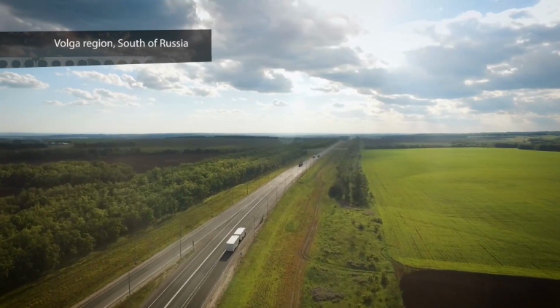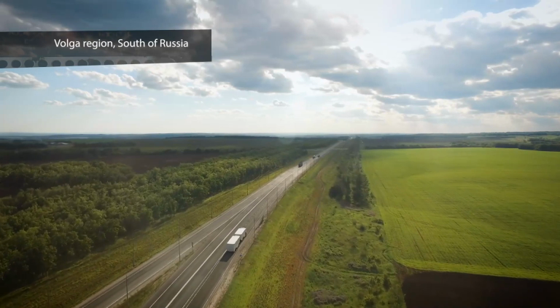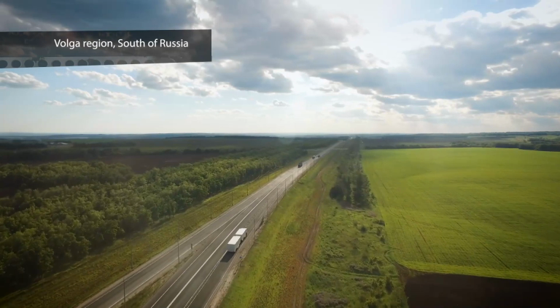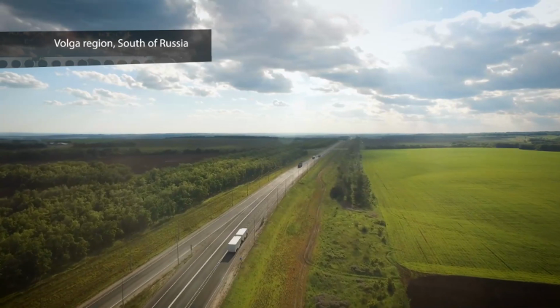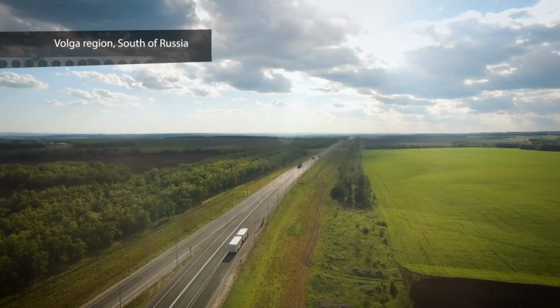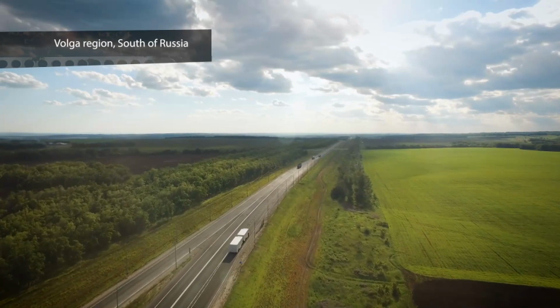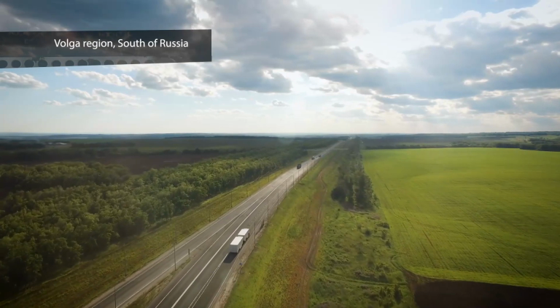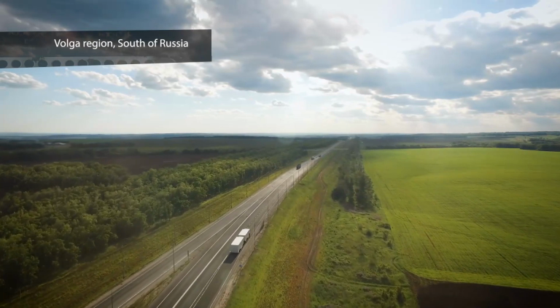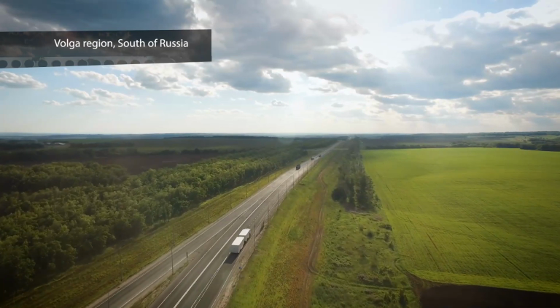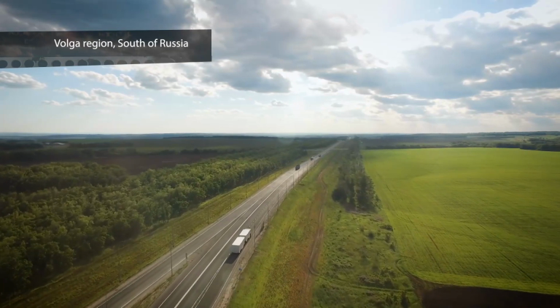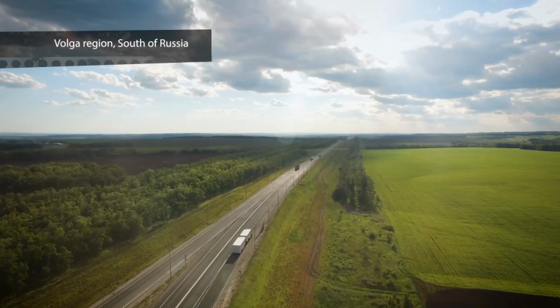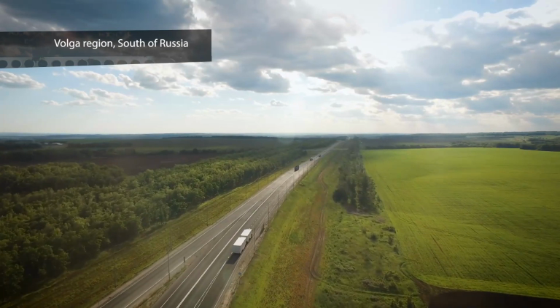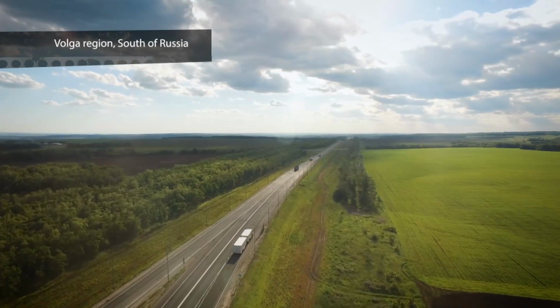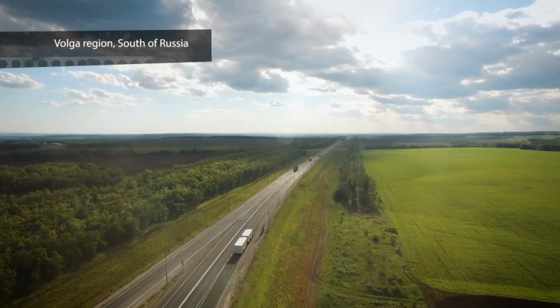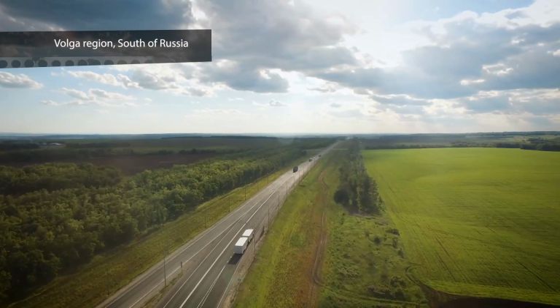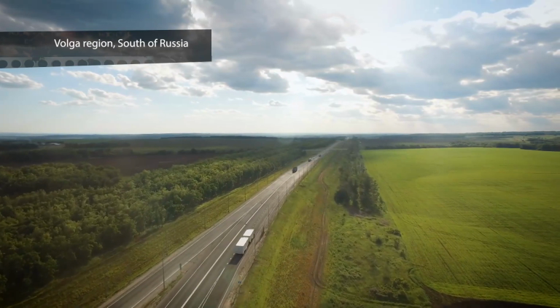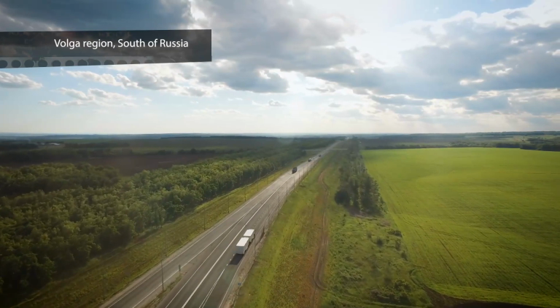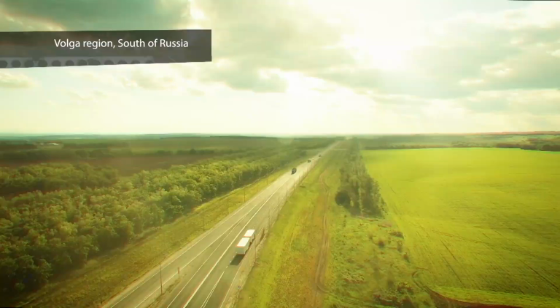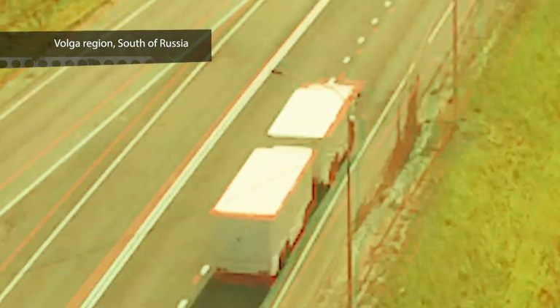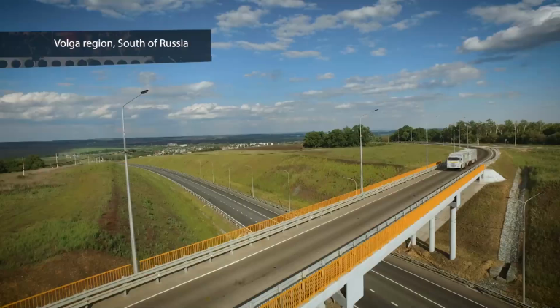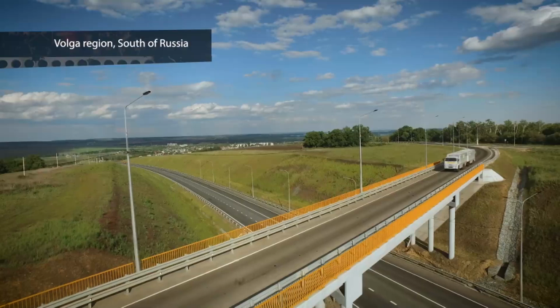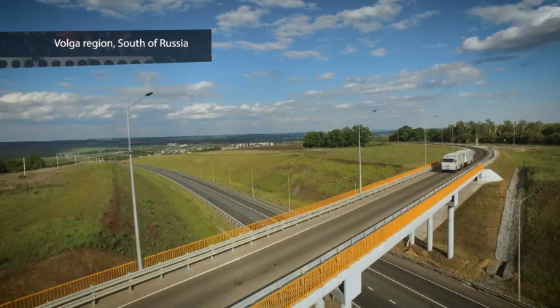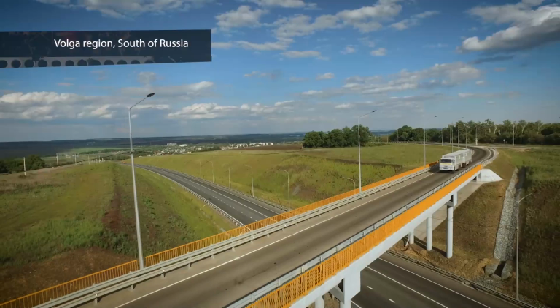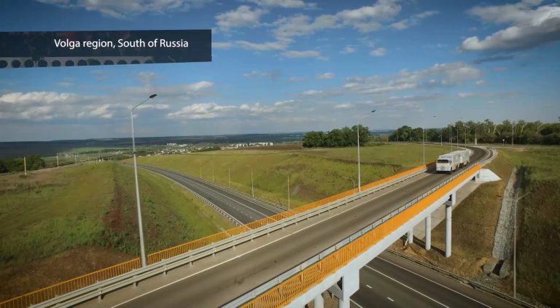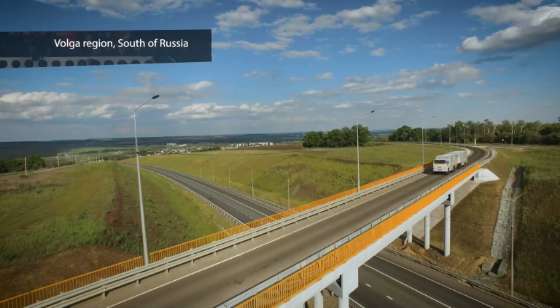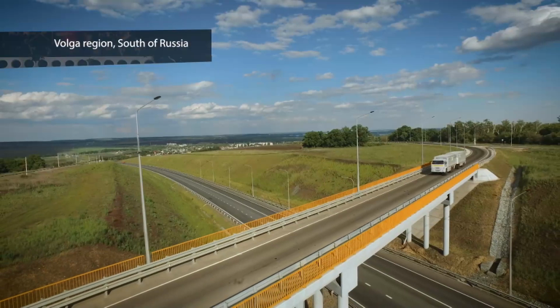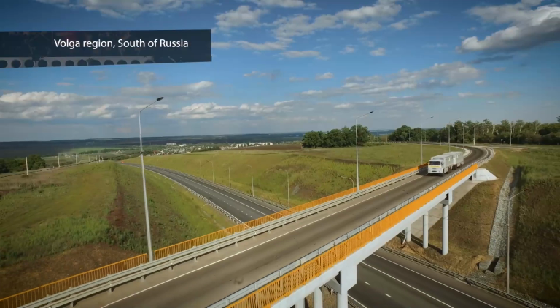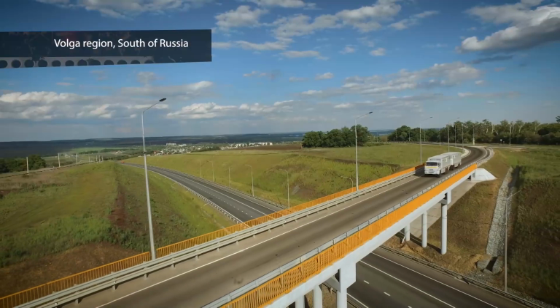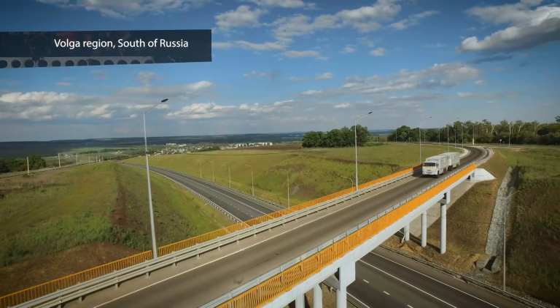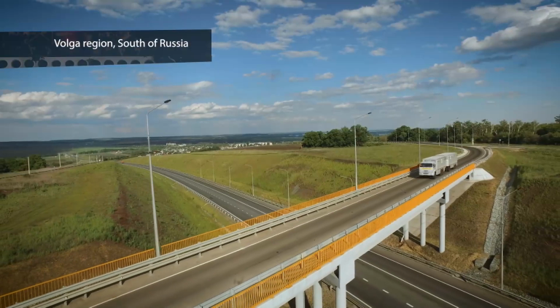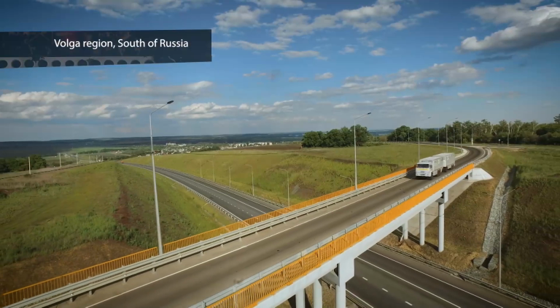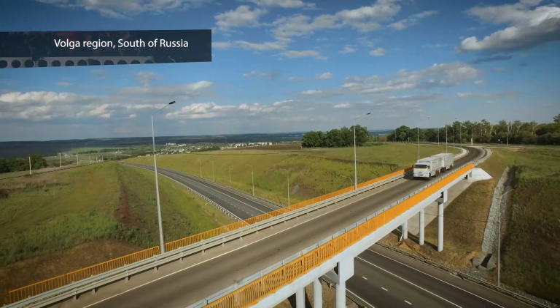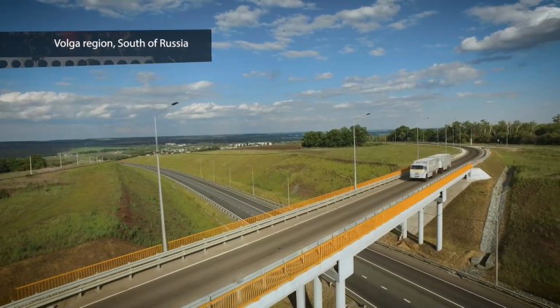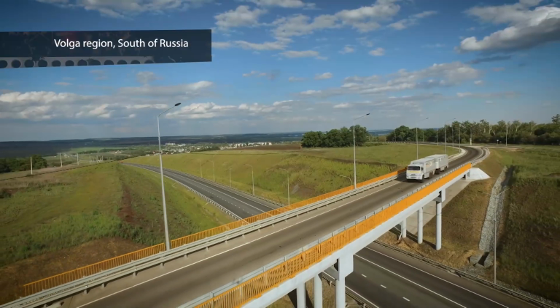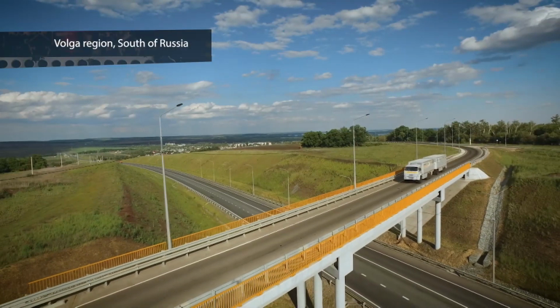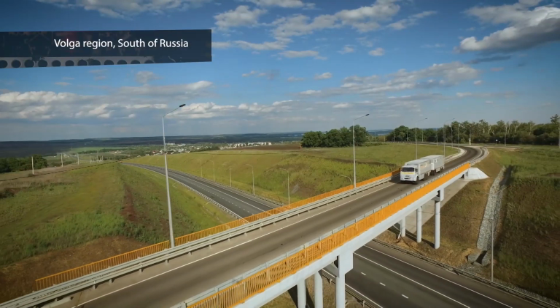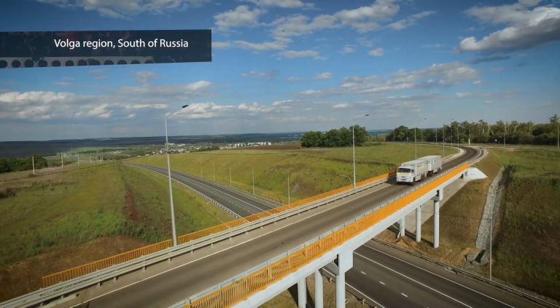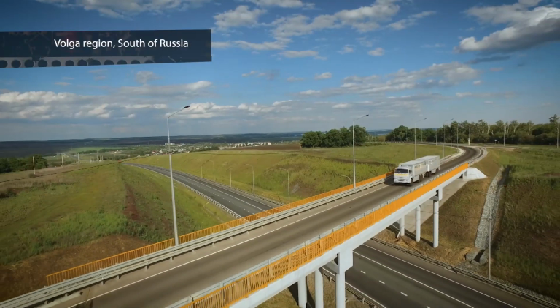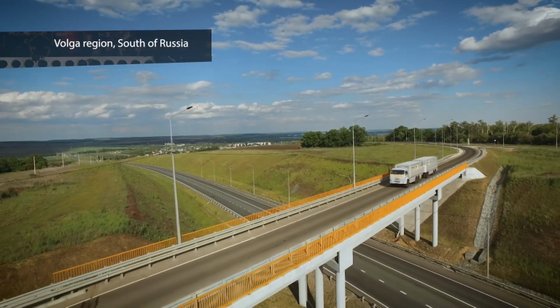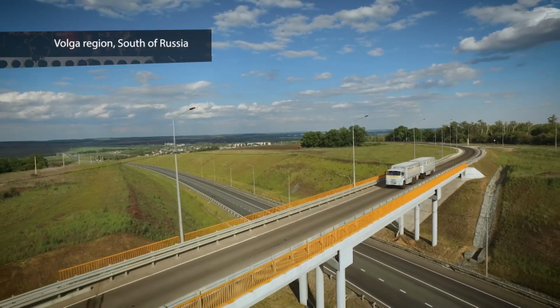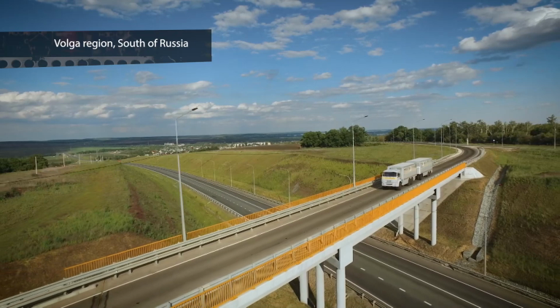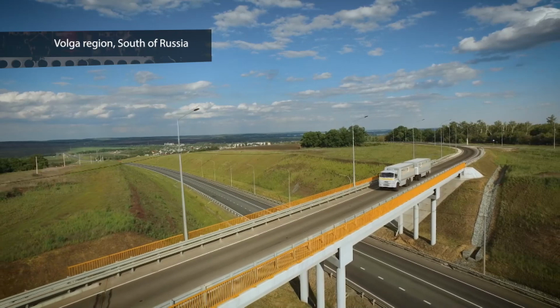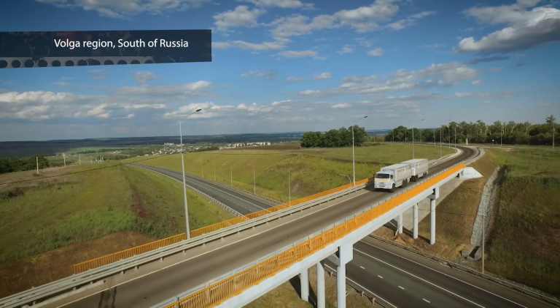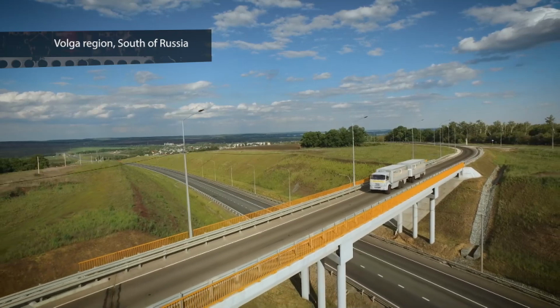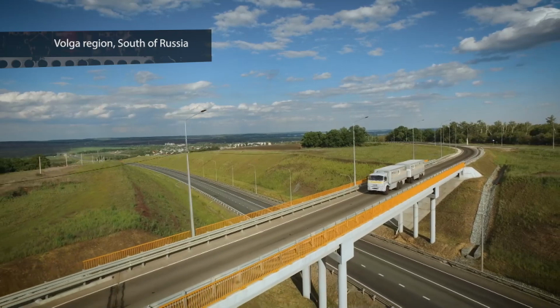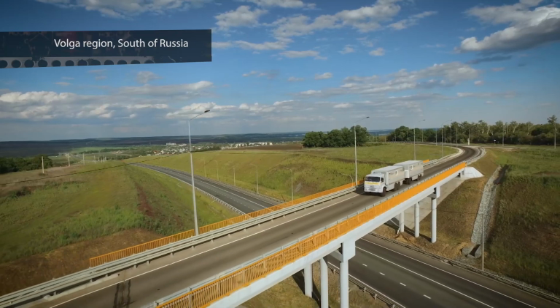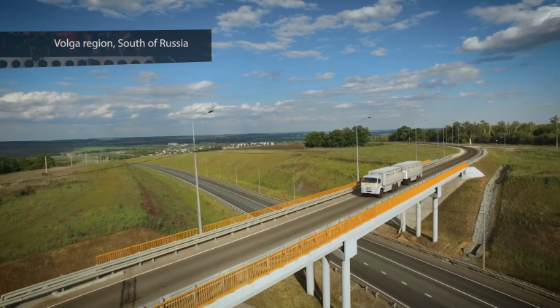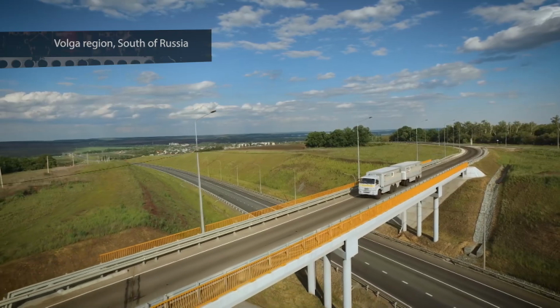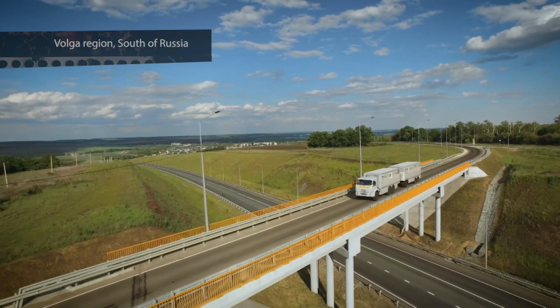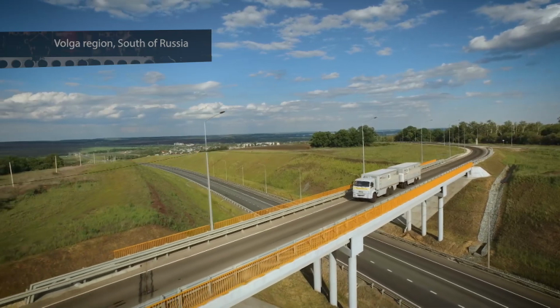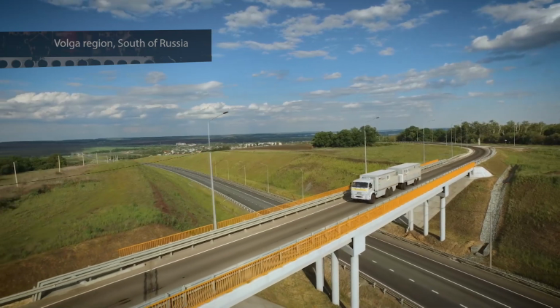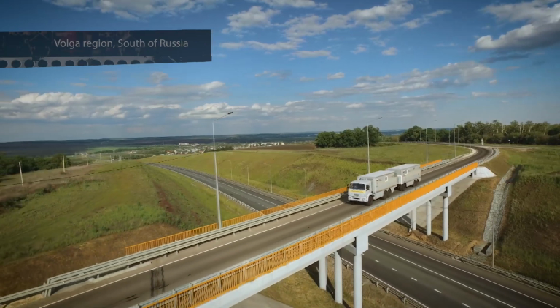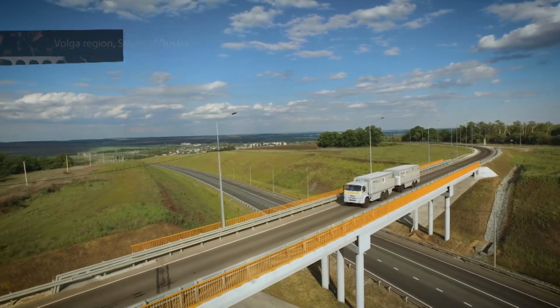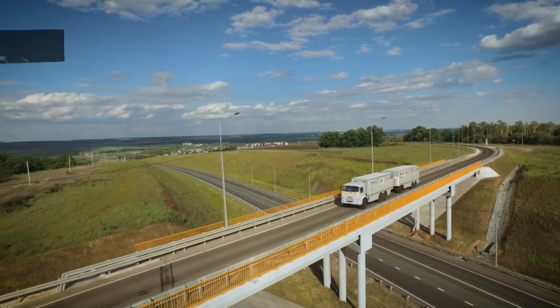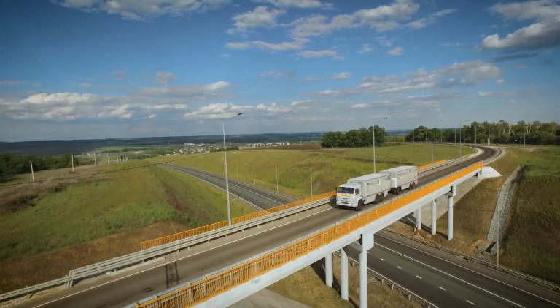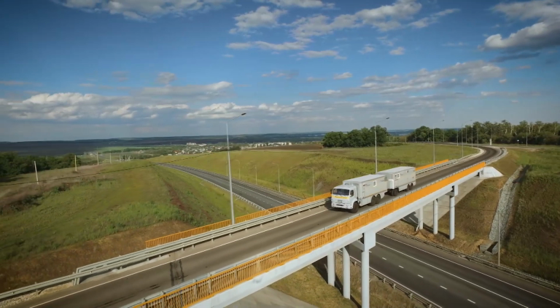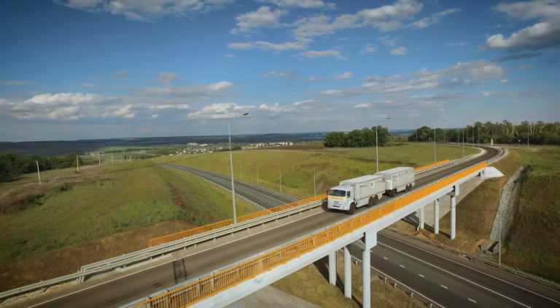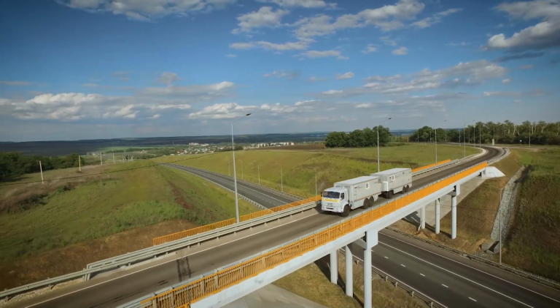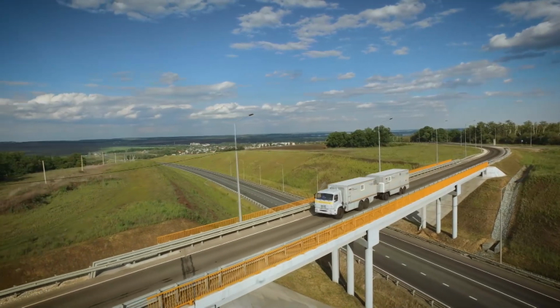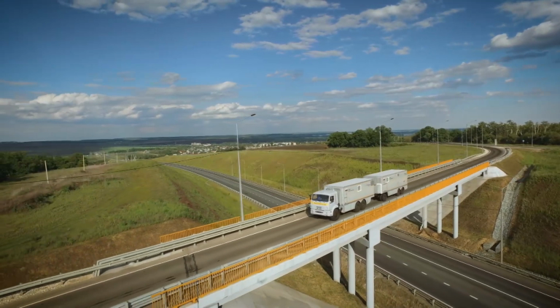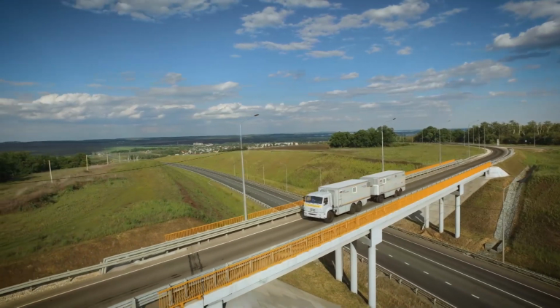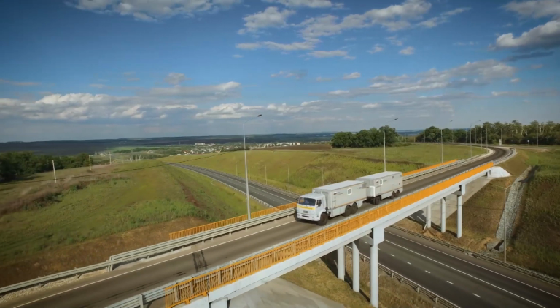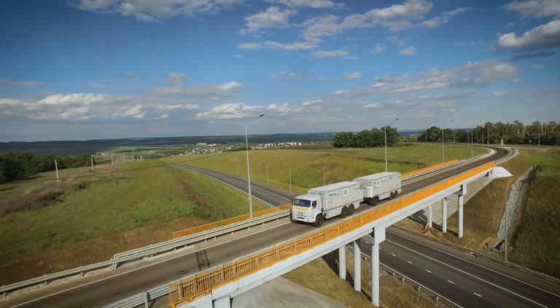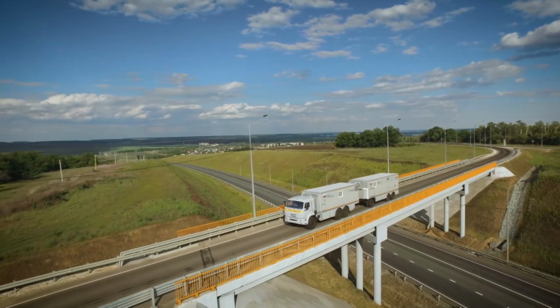If you think it's just a truck, you're mistaken. It's the latest autonomous microbiological laboratory, and these fields are deceptively peaceful.